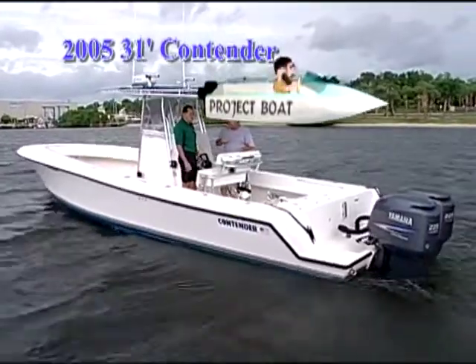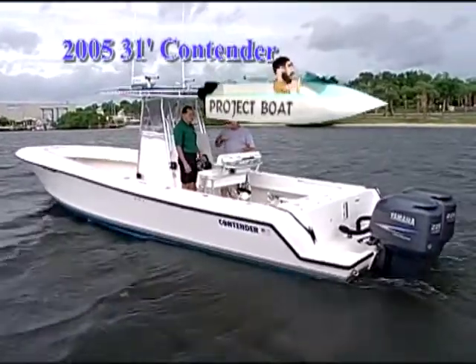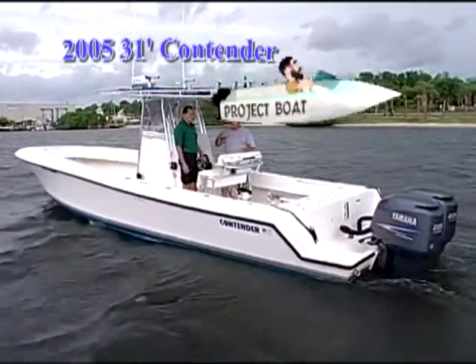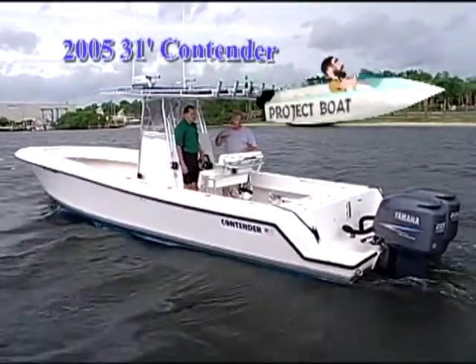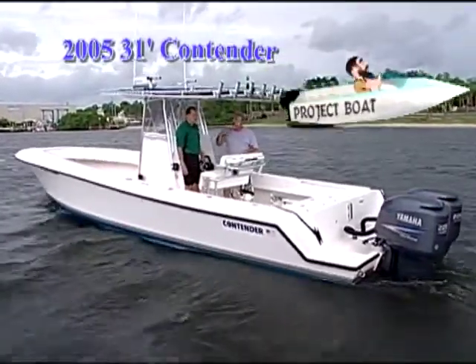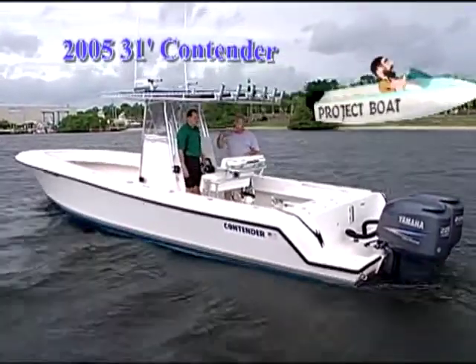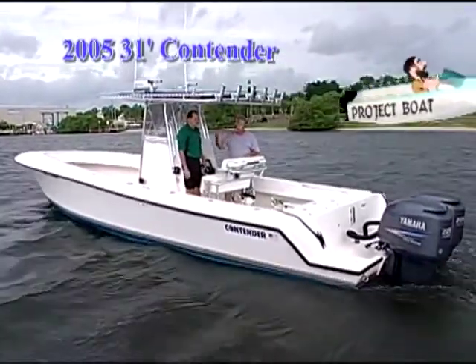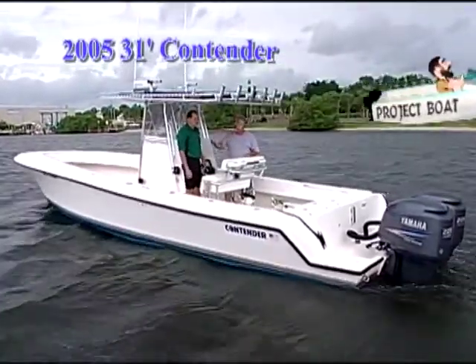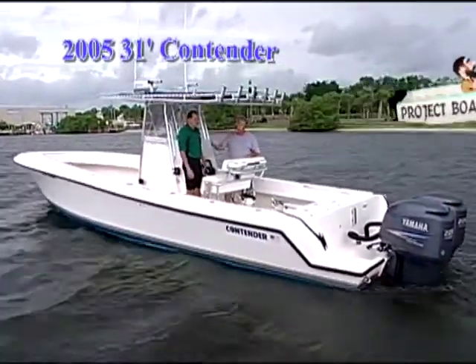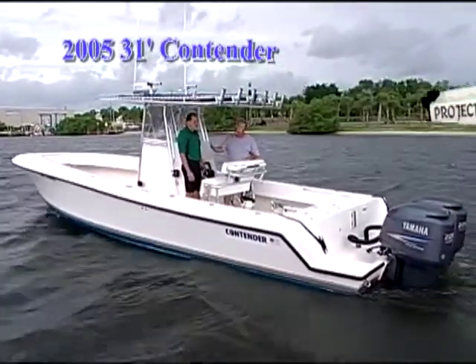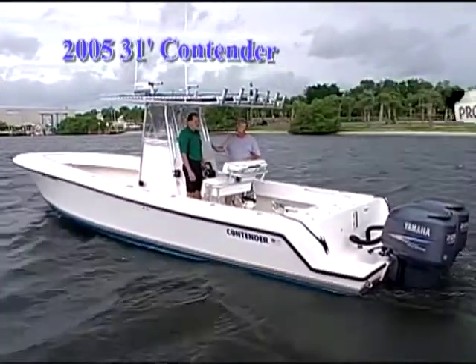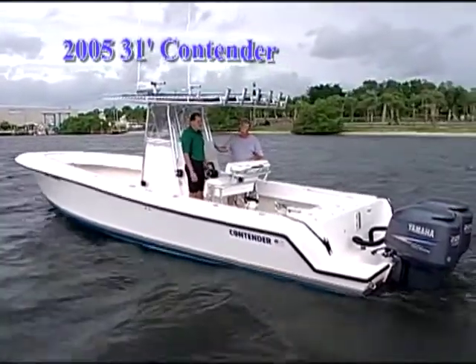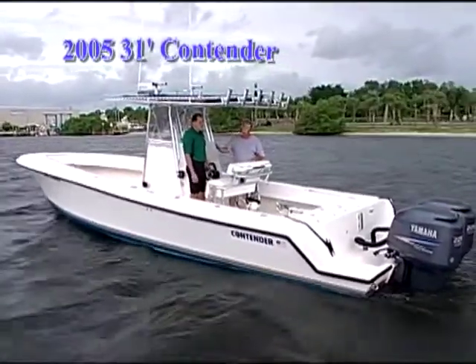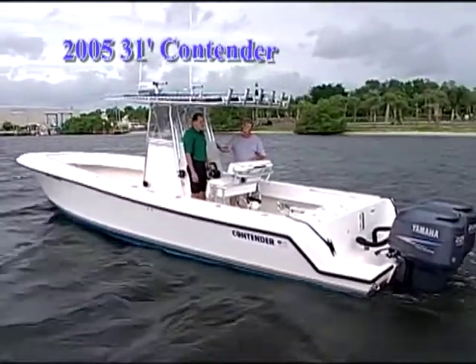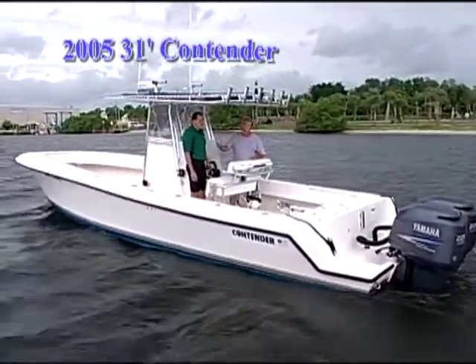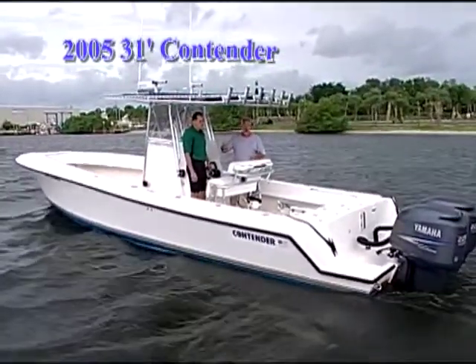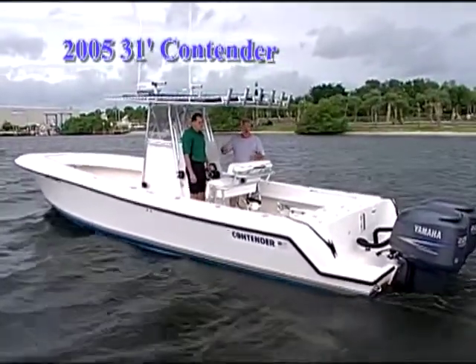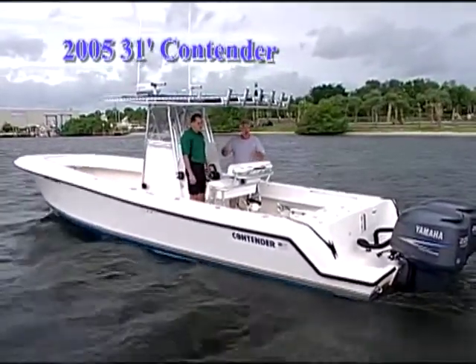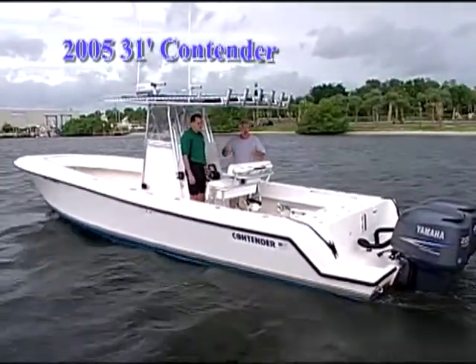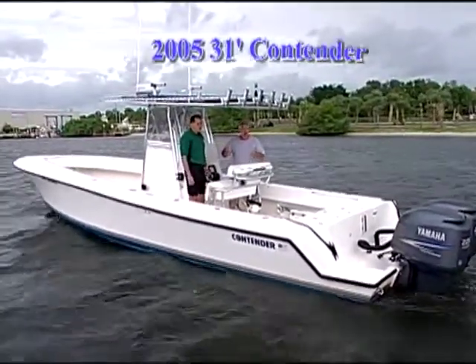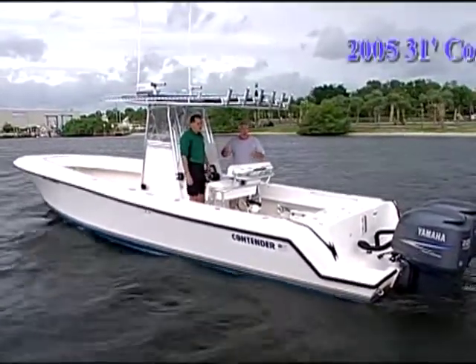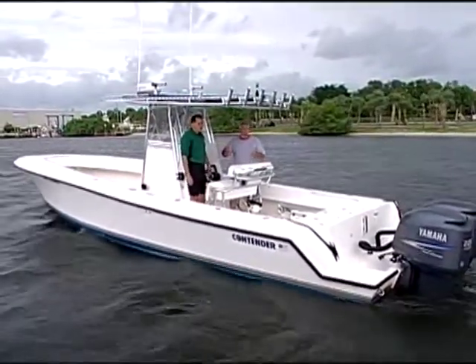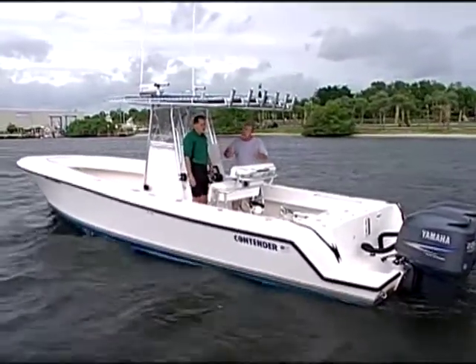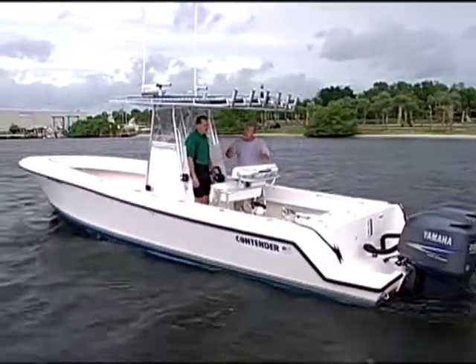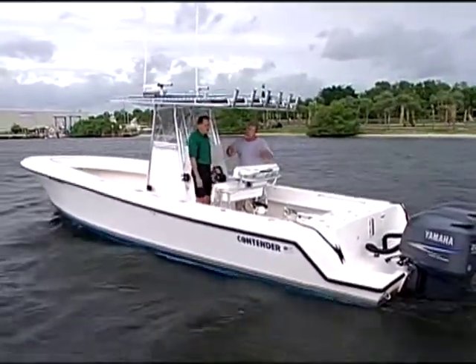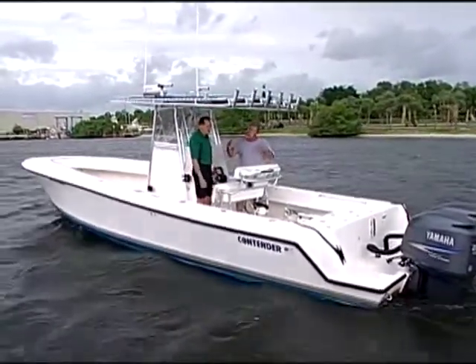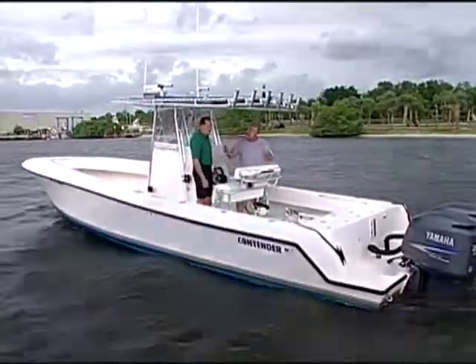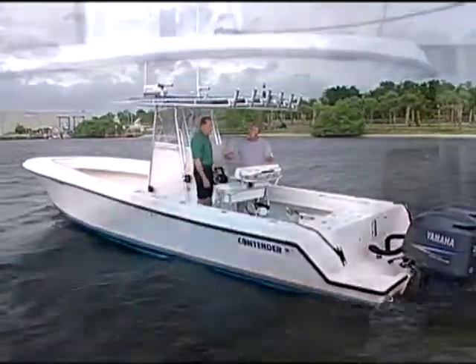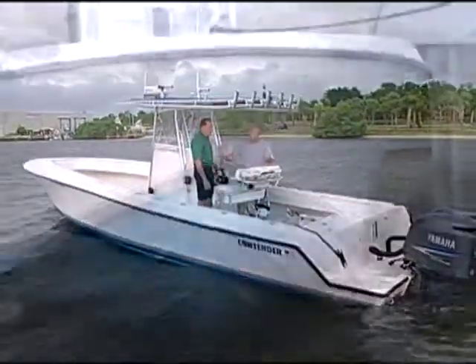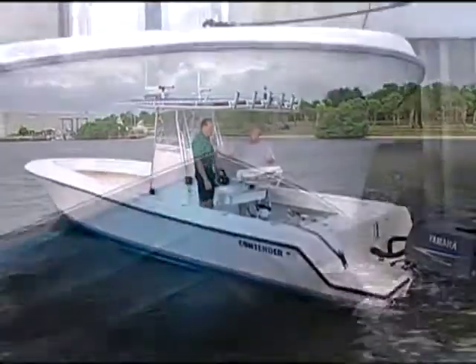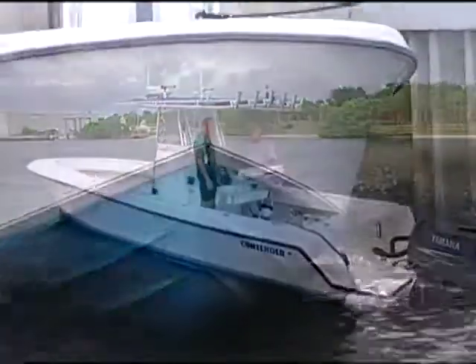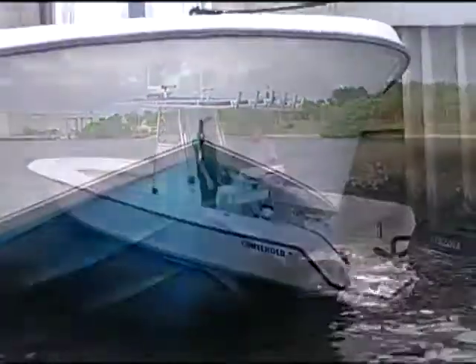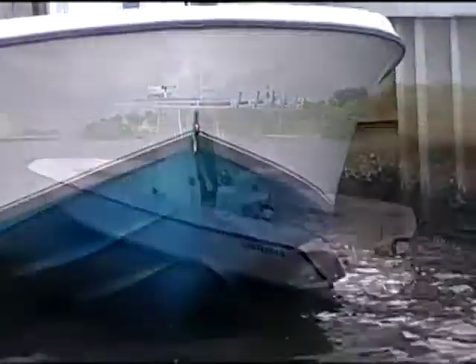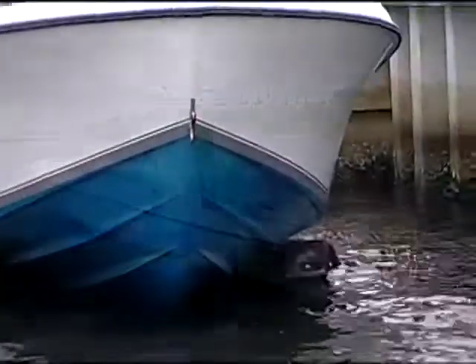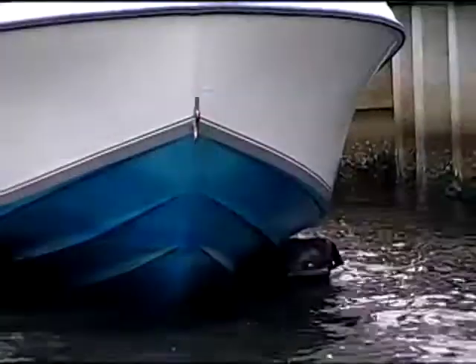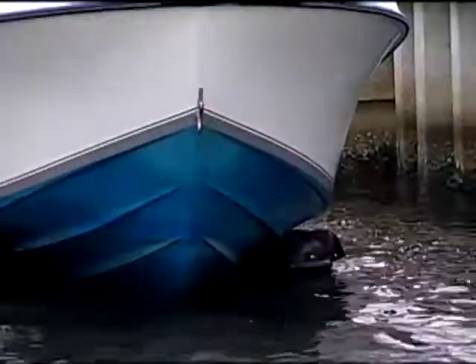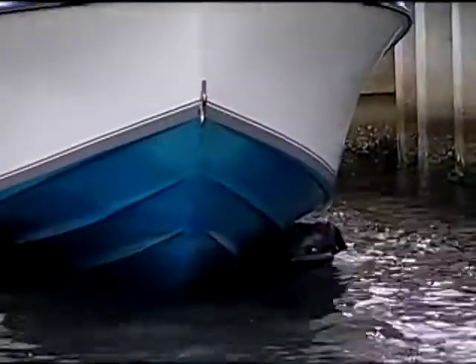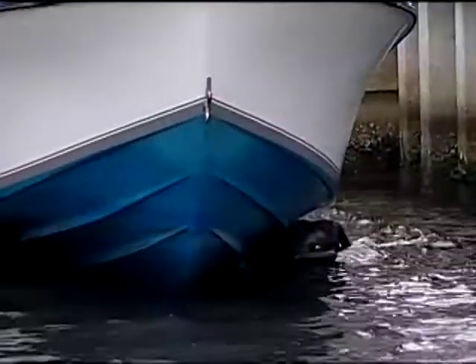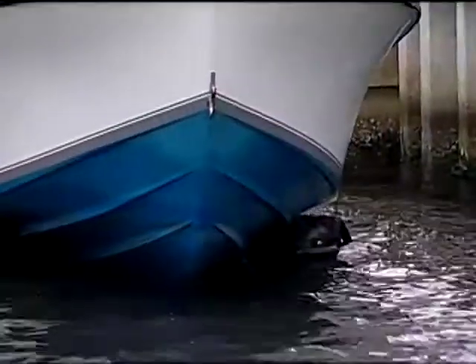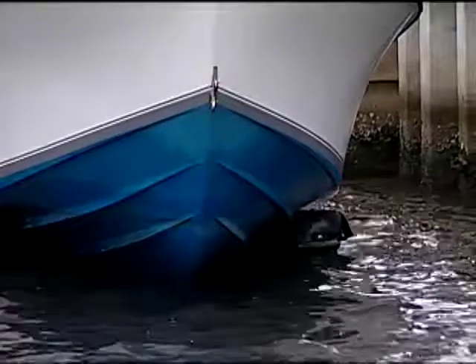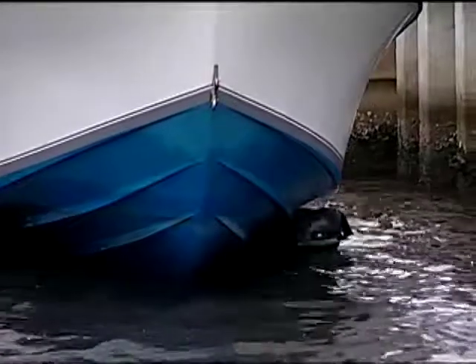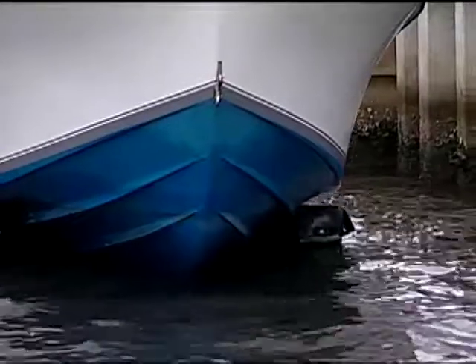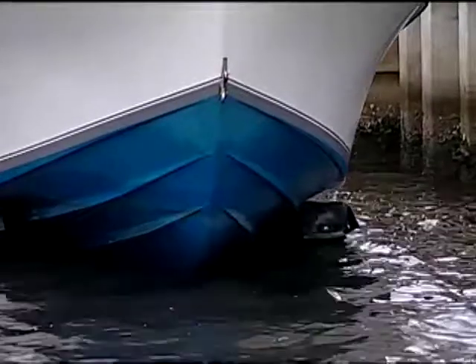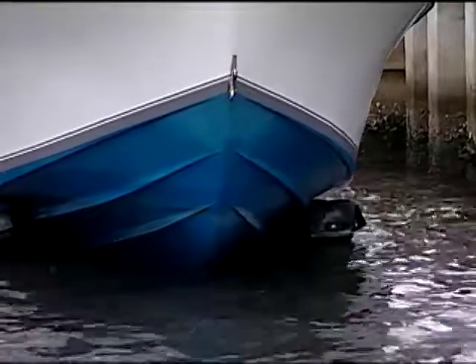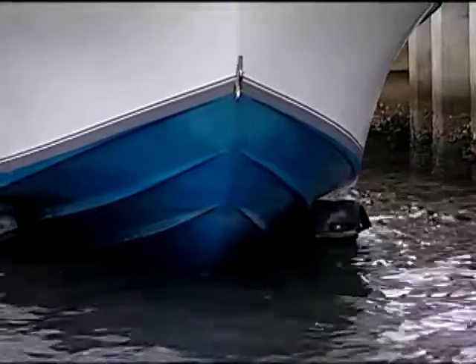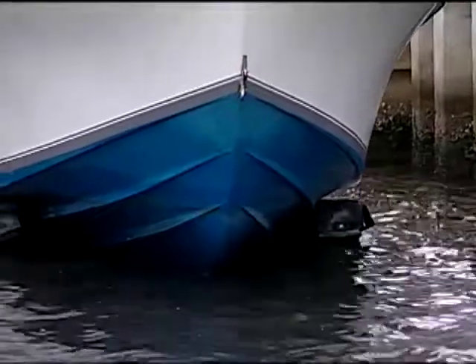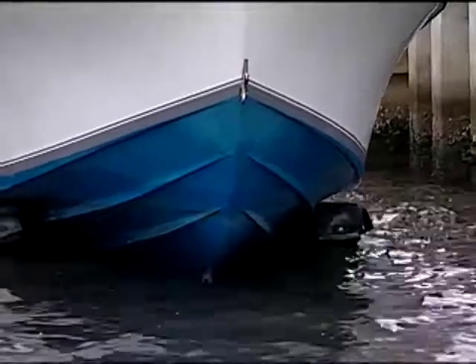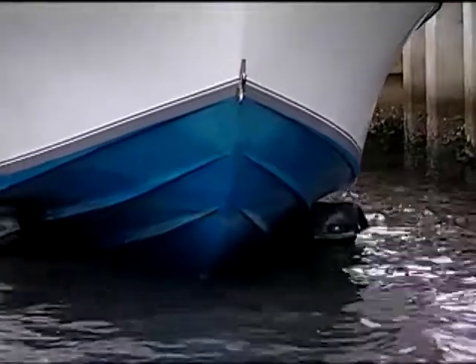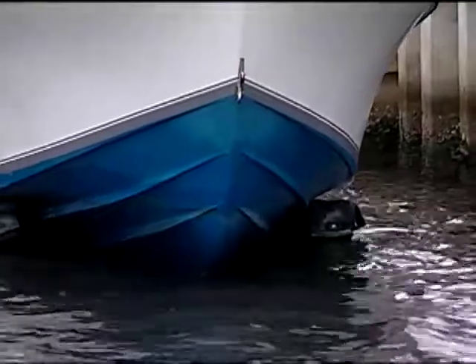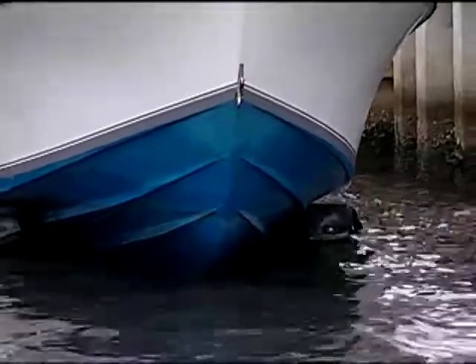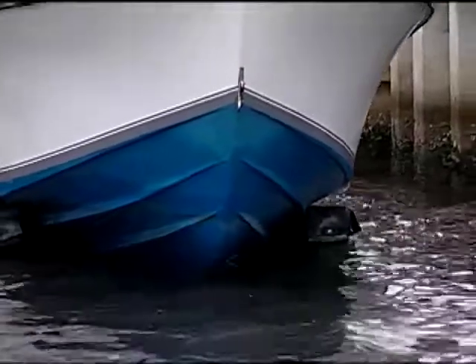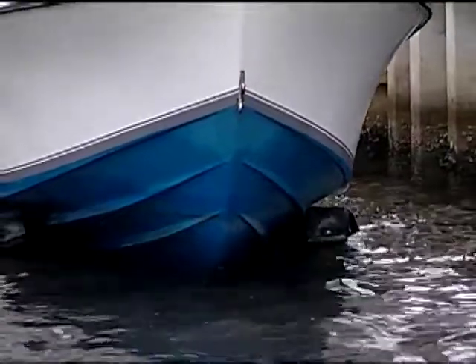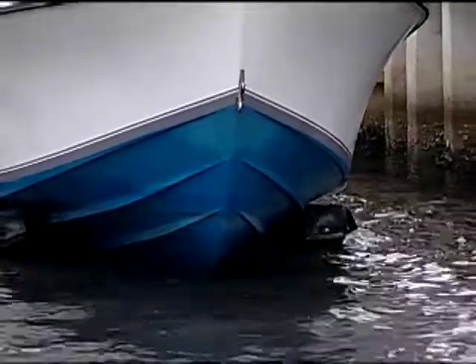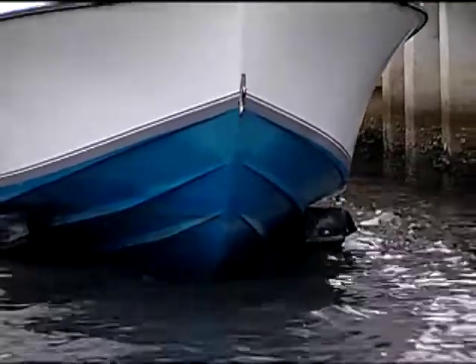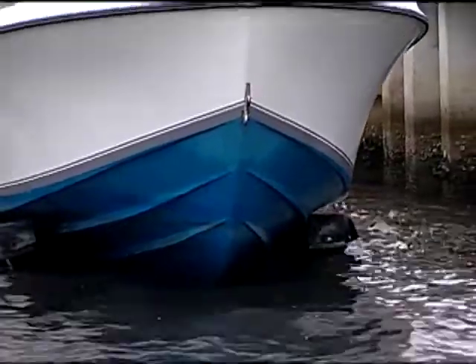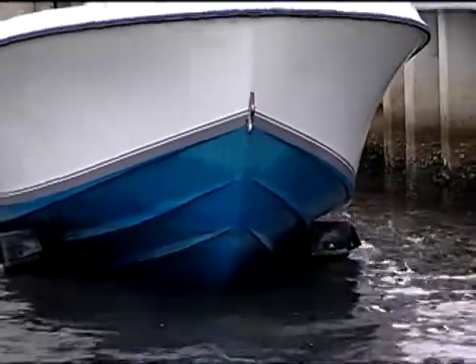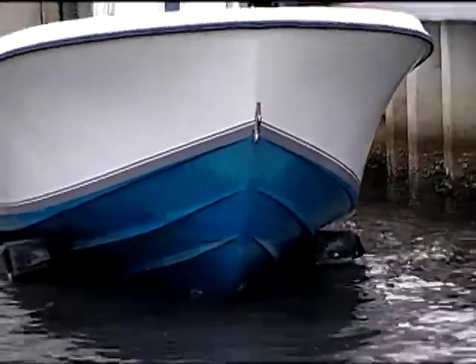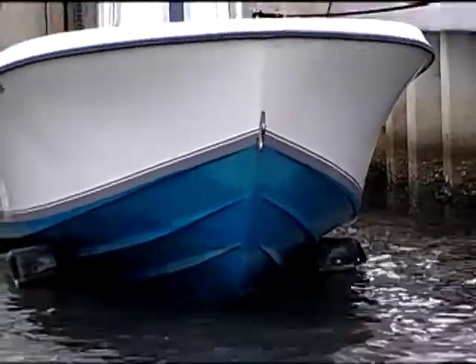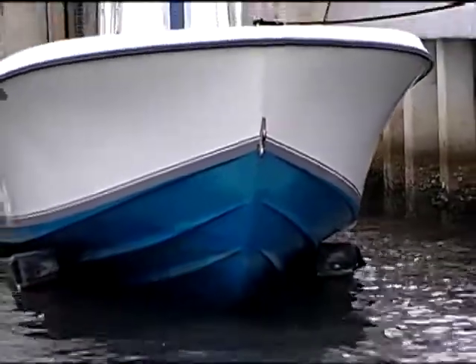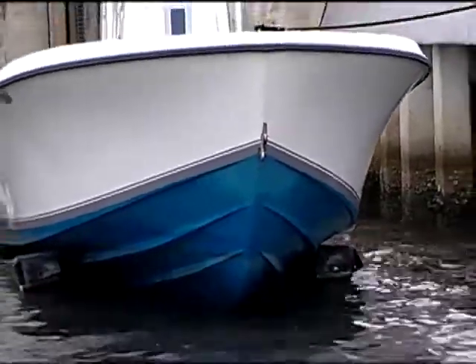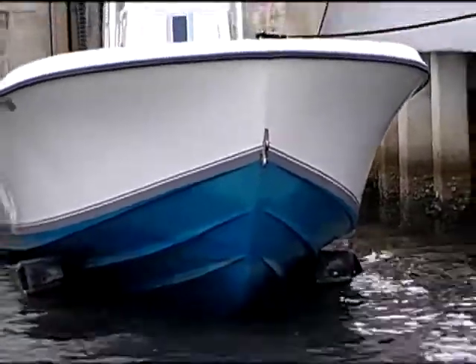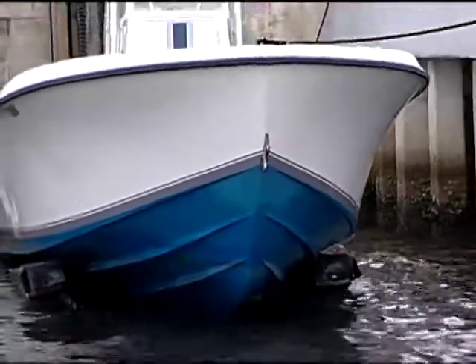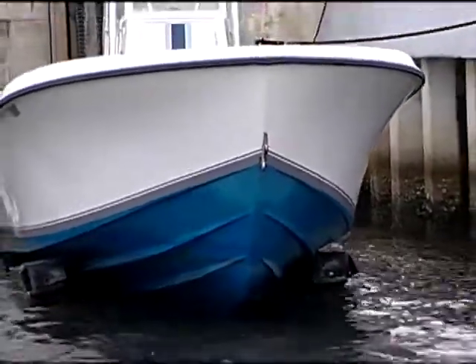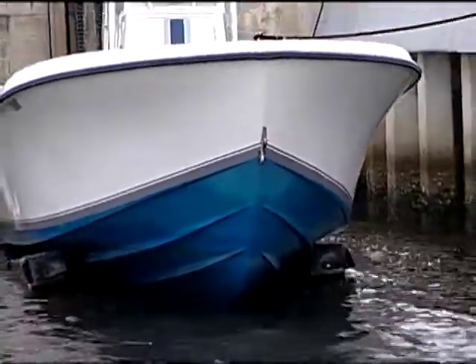Louie, how long ago was it that you had the boat bottom painting? Right at two years now, John. Okay, so it's time to maybe freshen it up? It is.